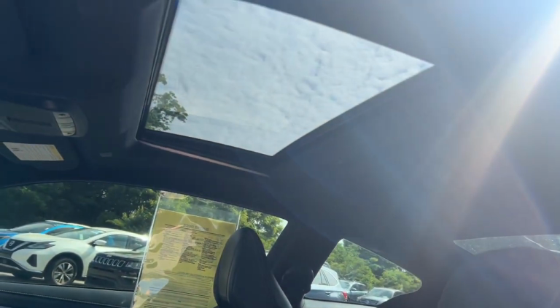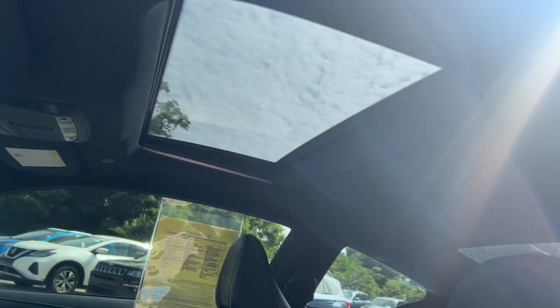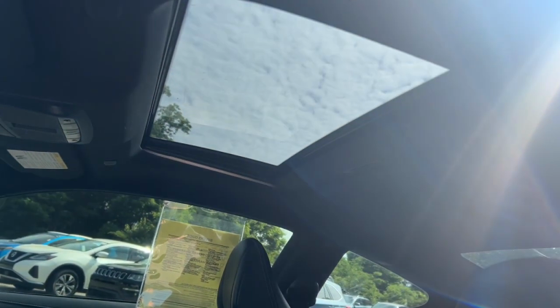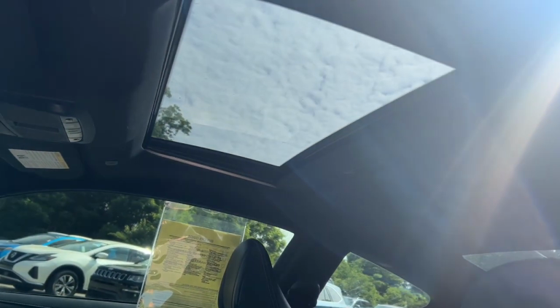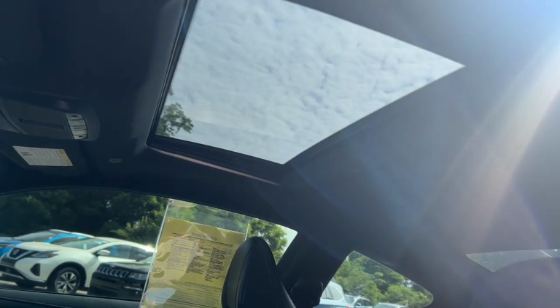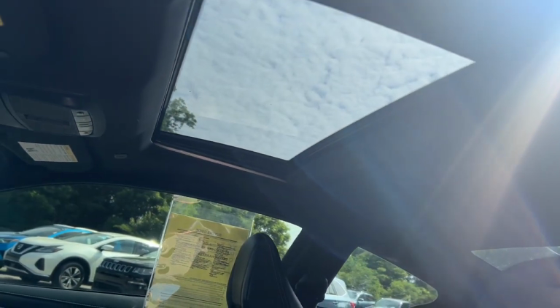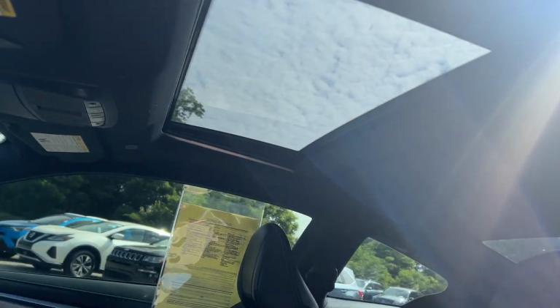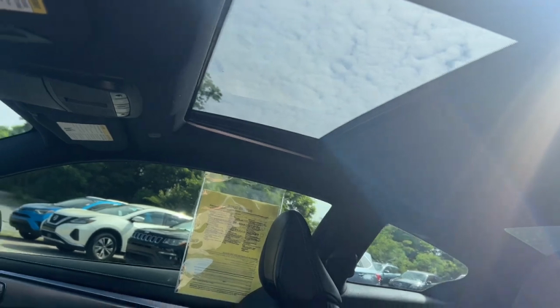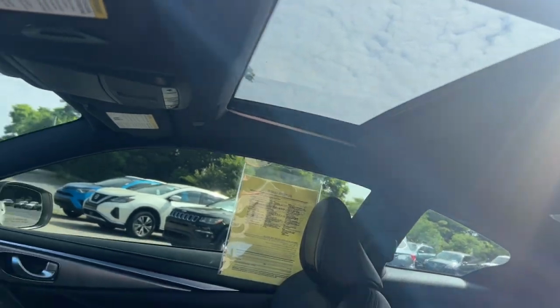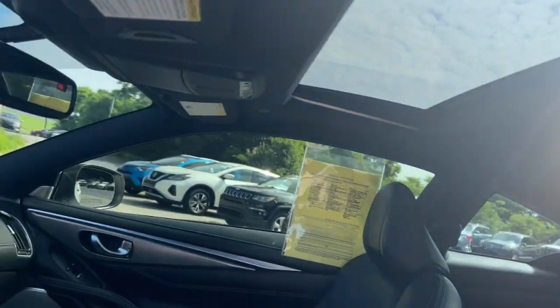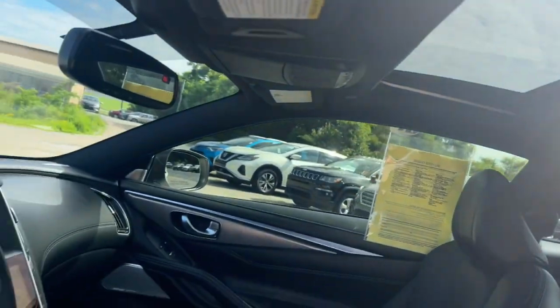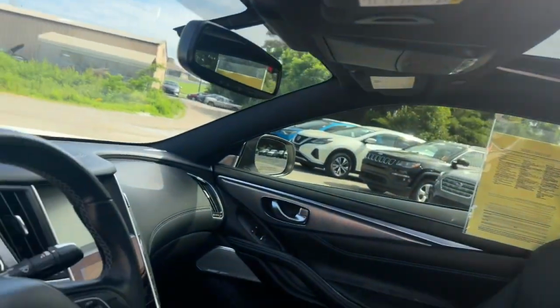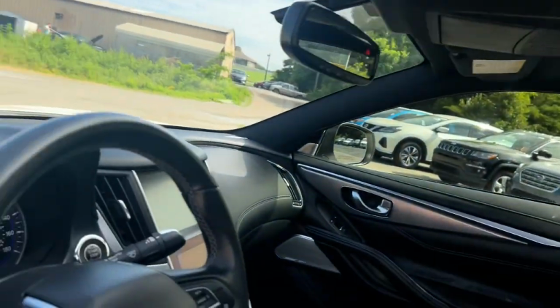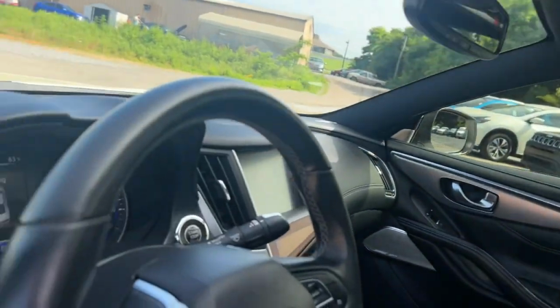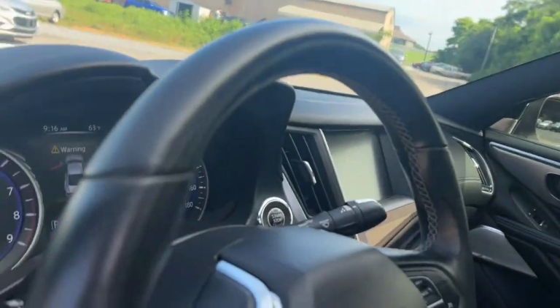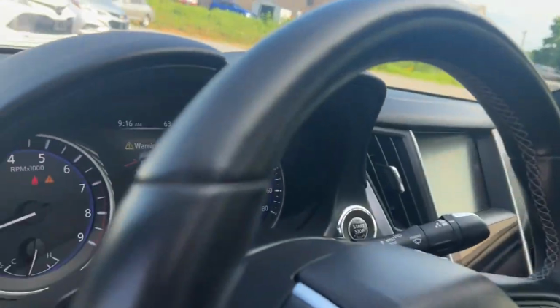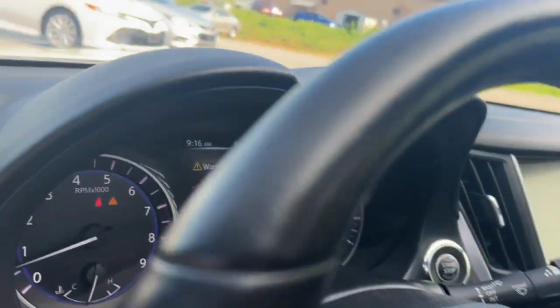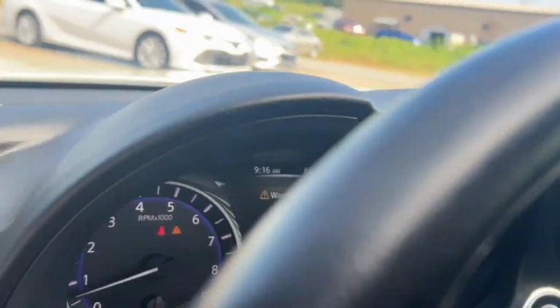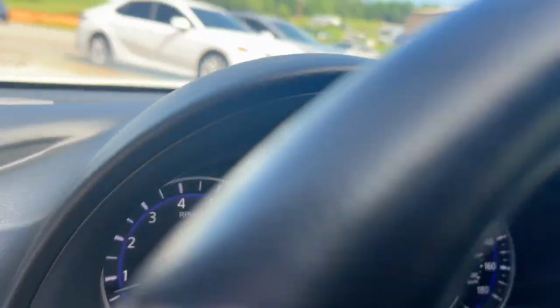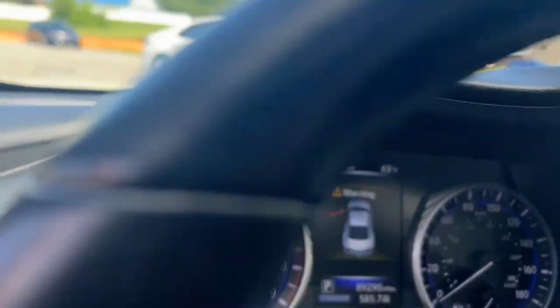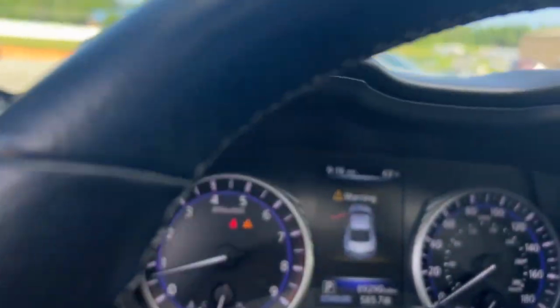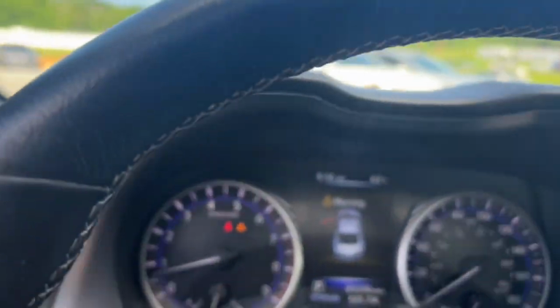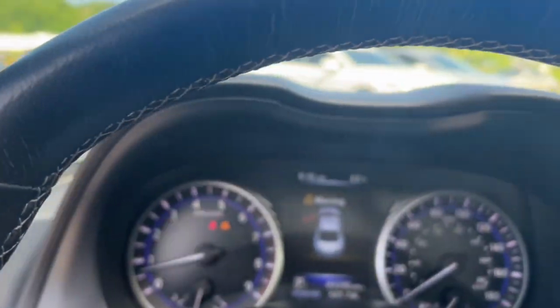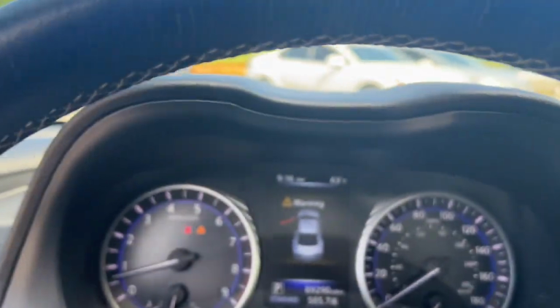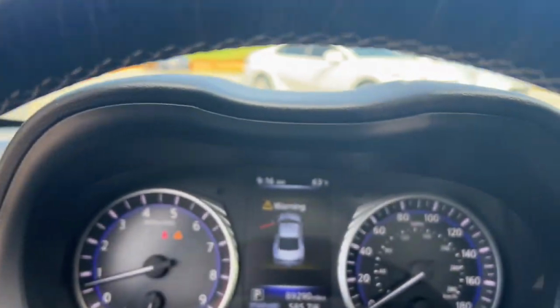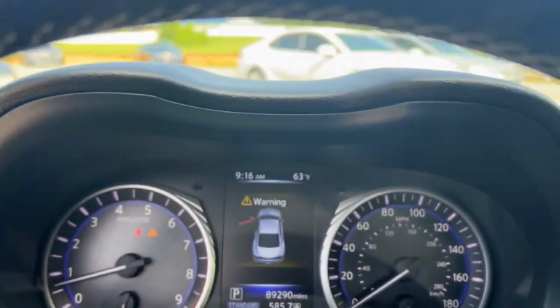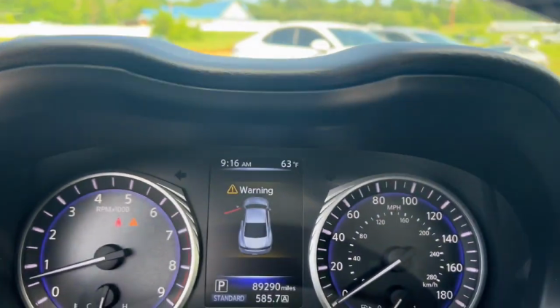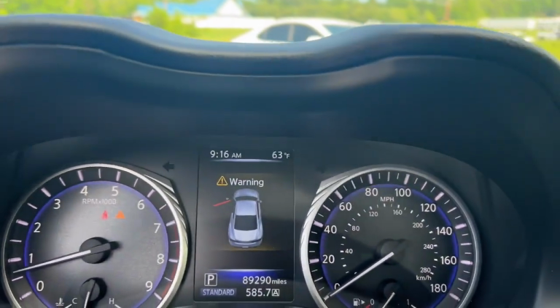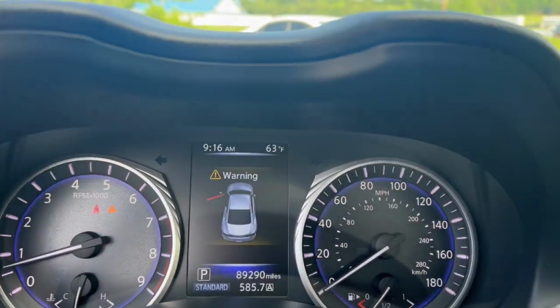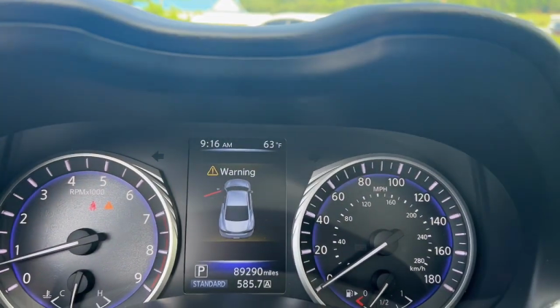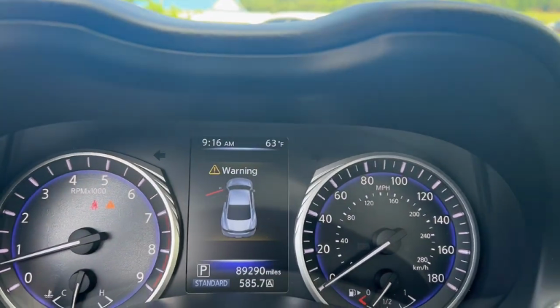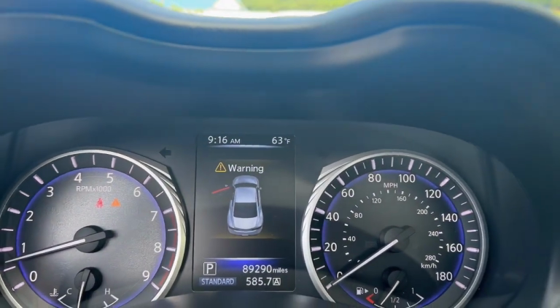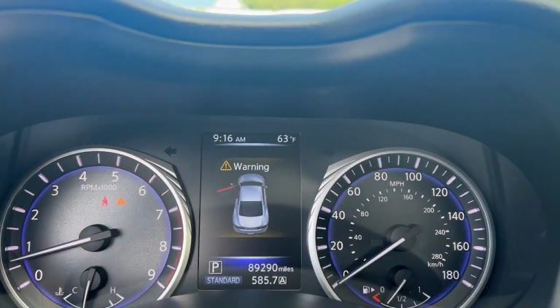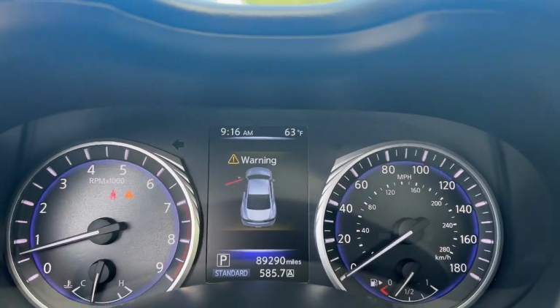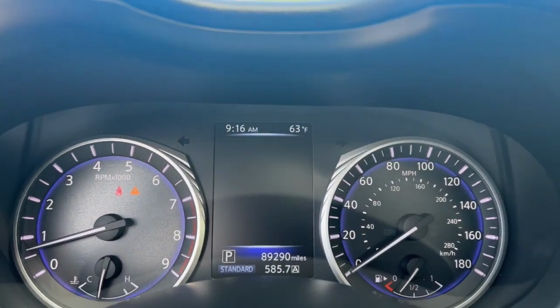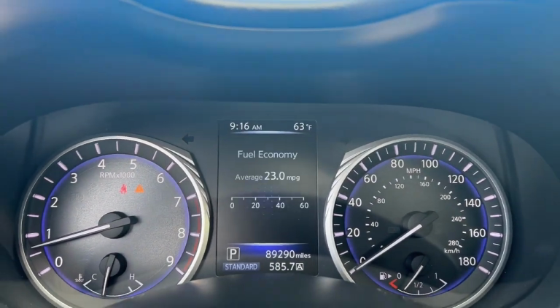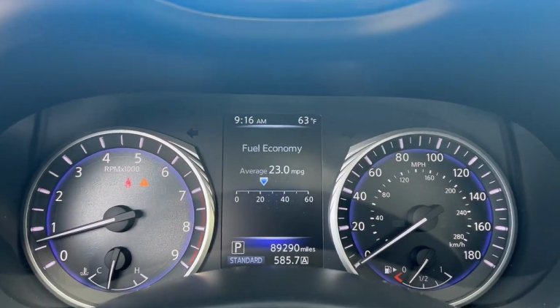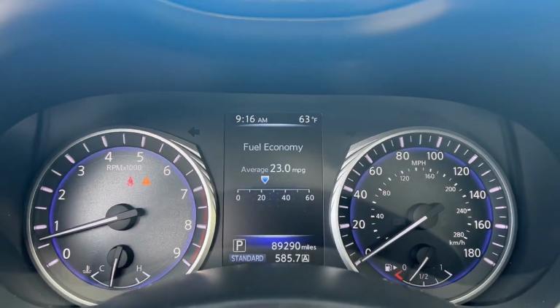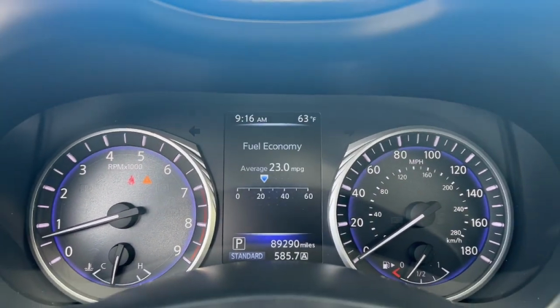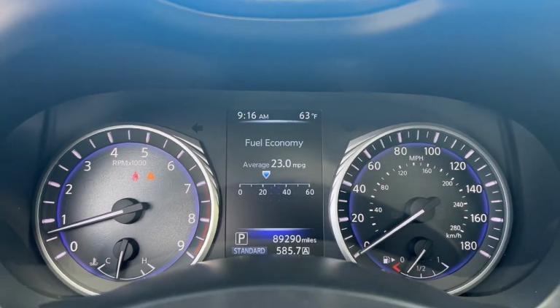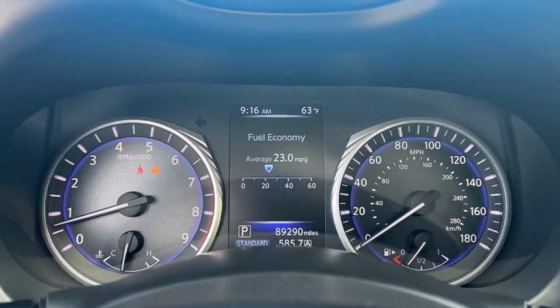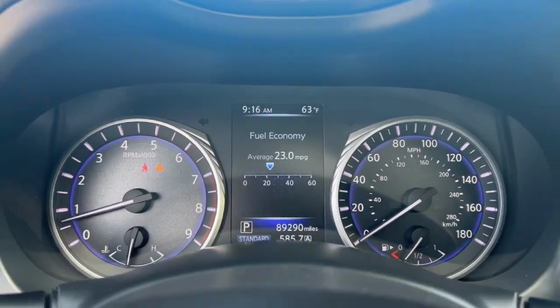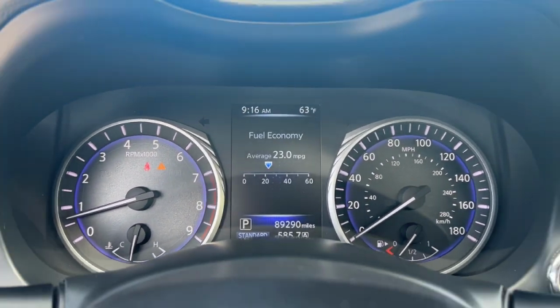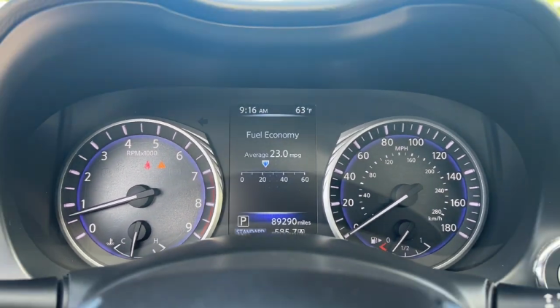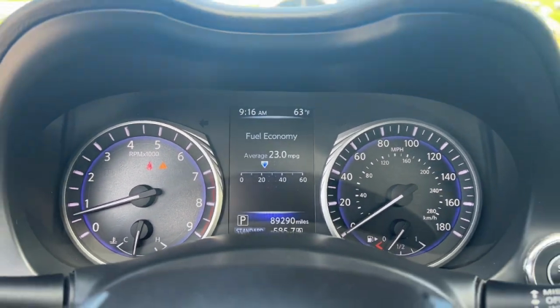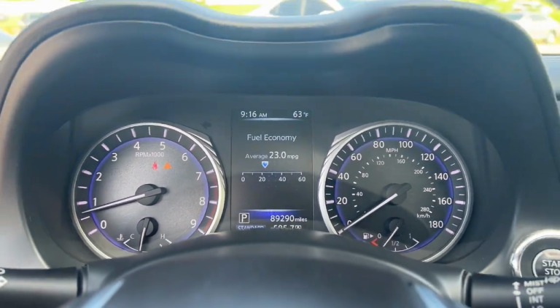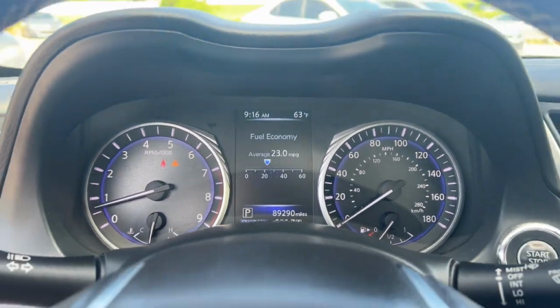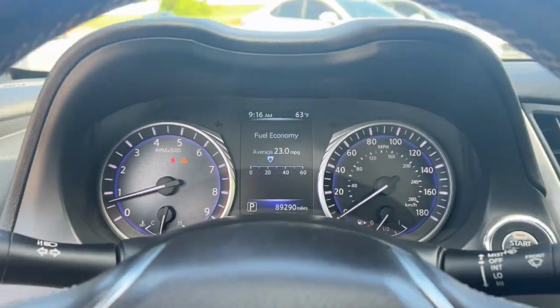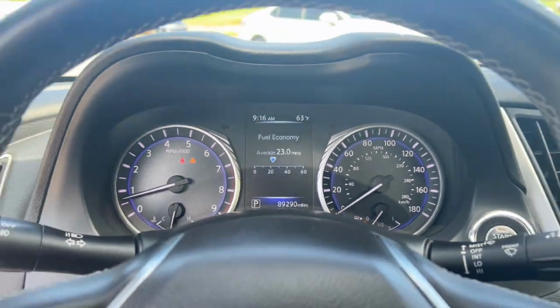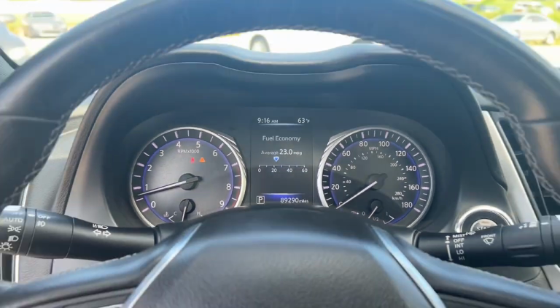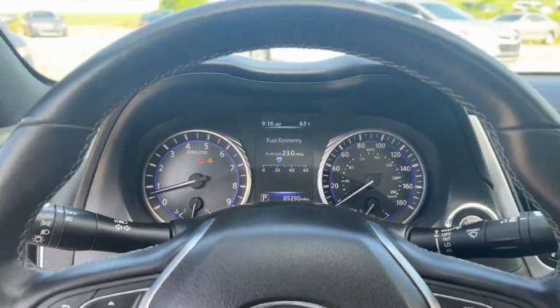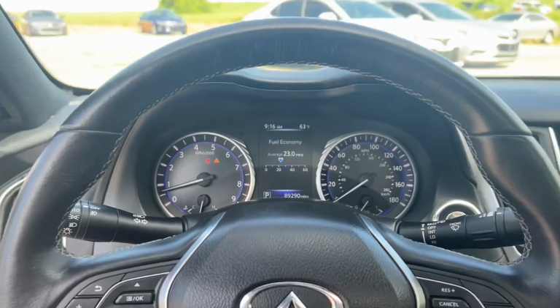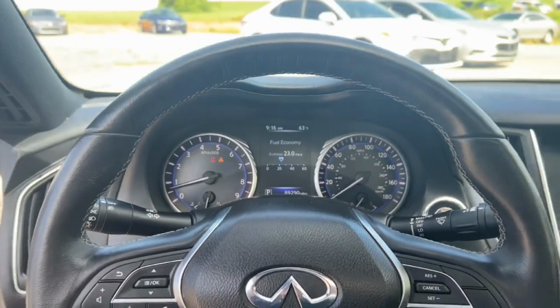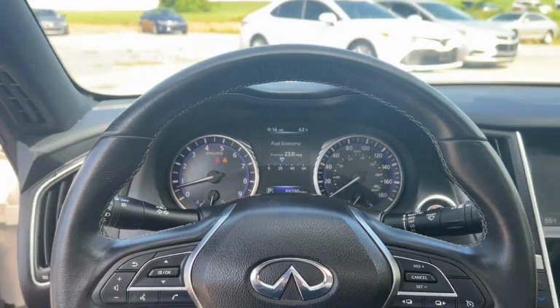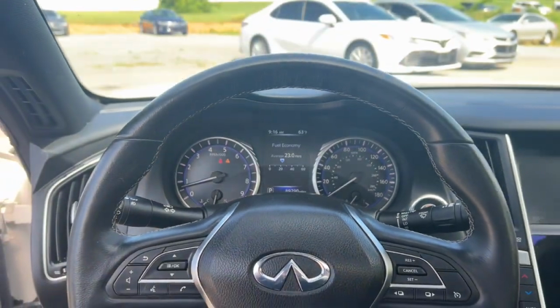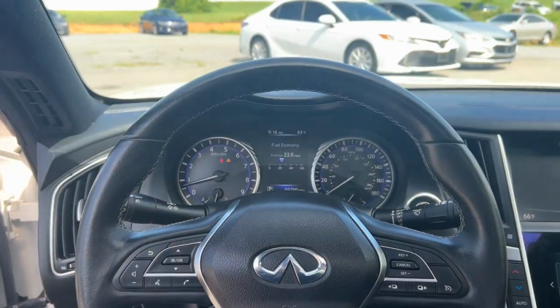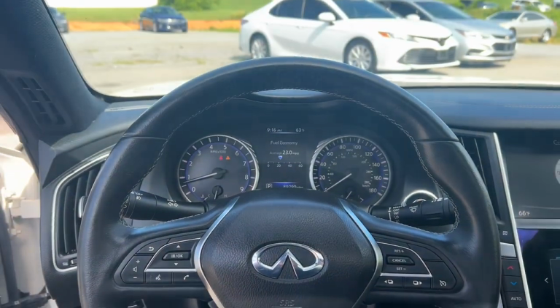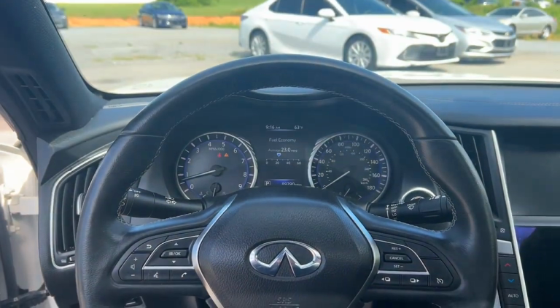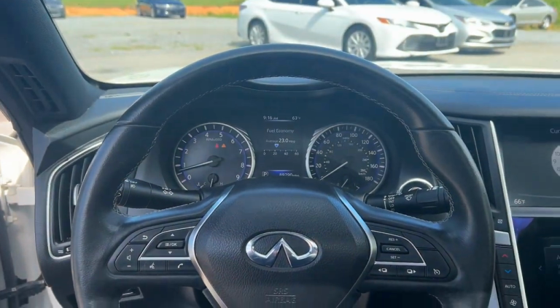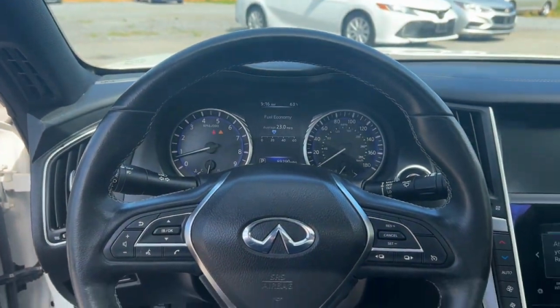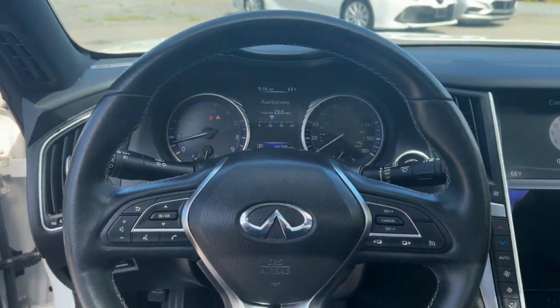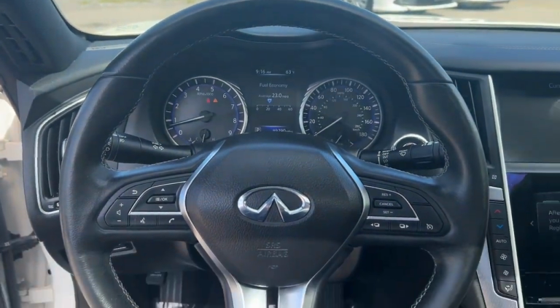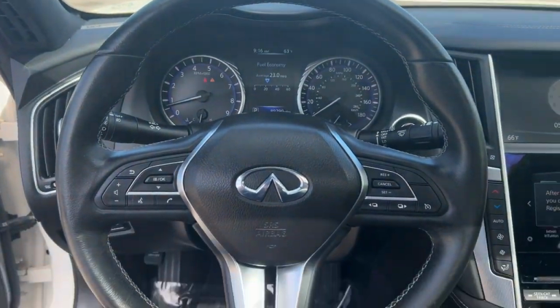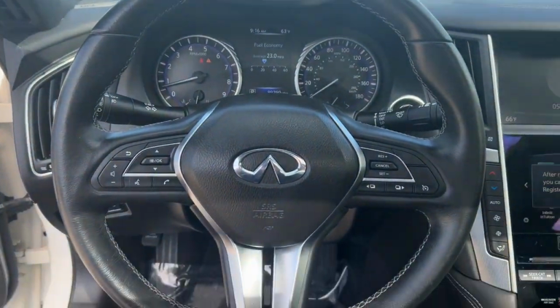Get the style and luxury you deserve in this Q60. Our team will give you an outstanding test drive experience. Stop in today.